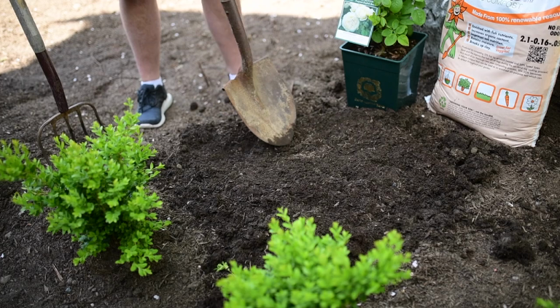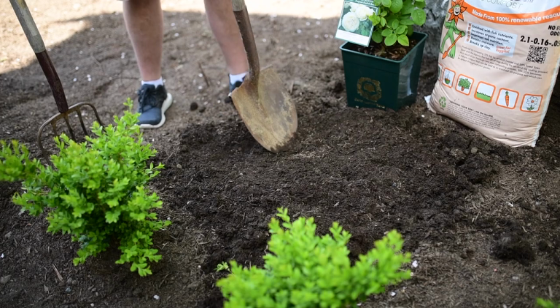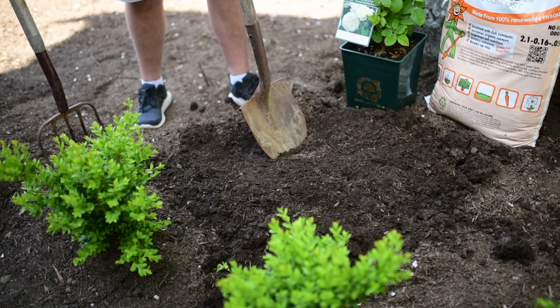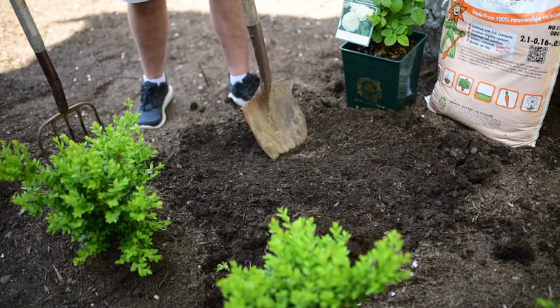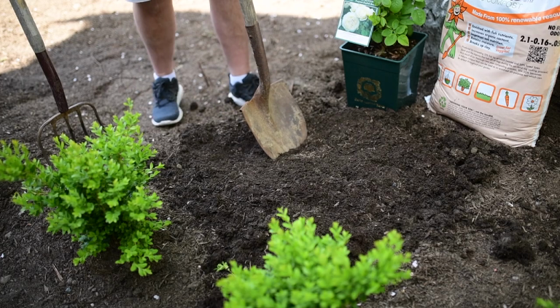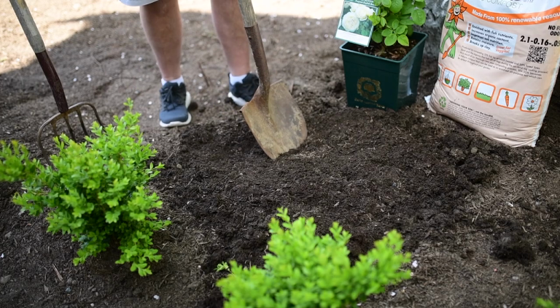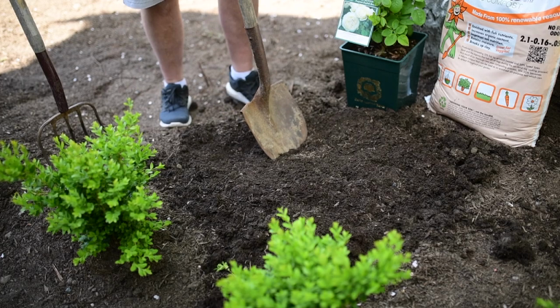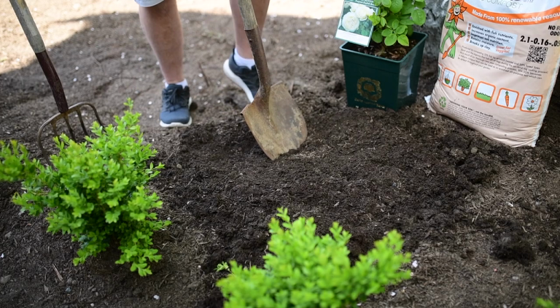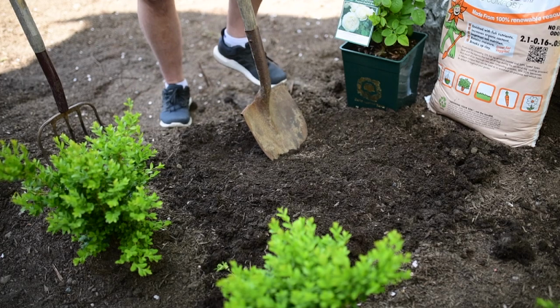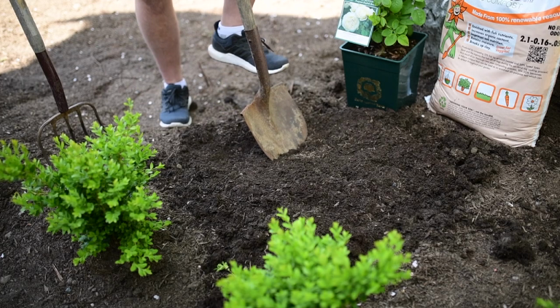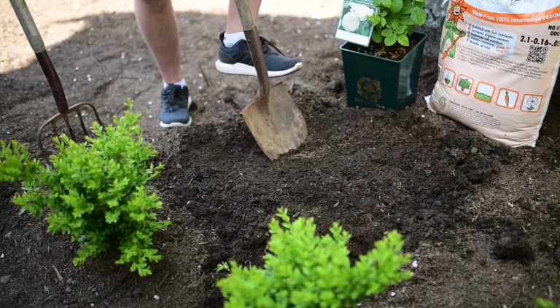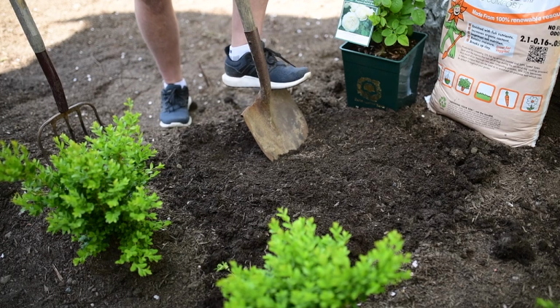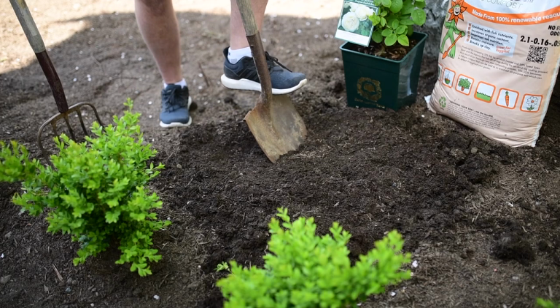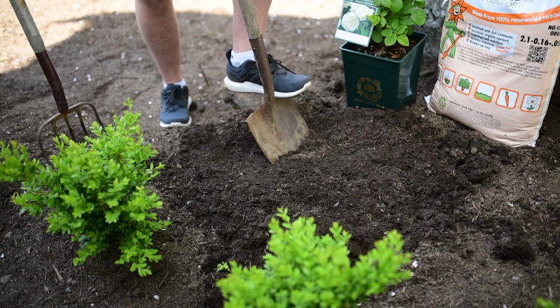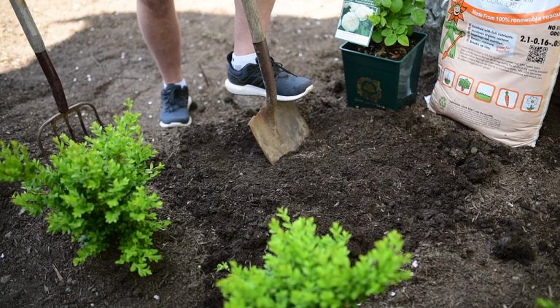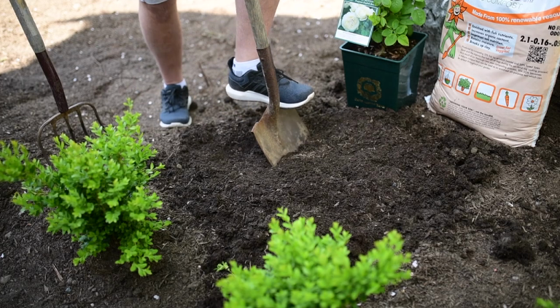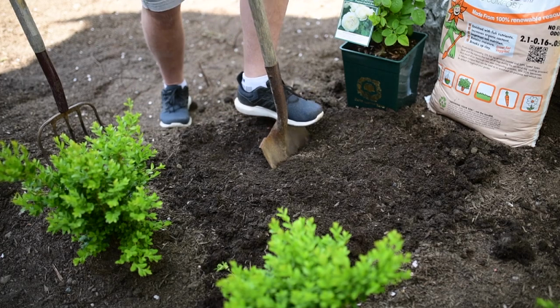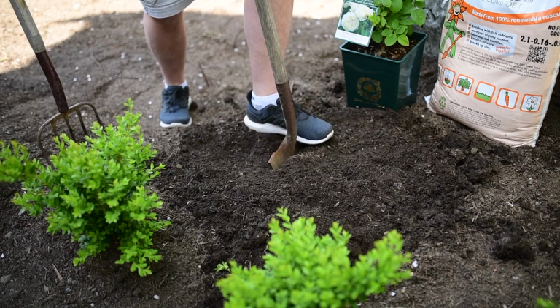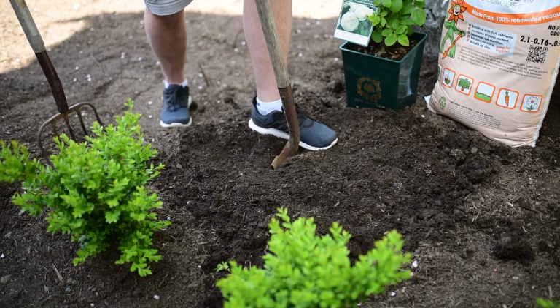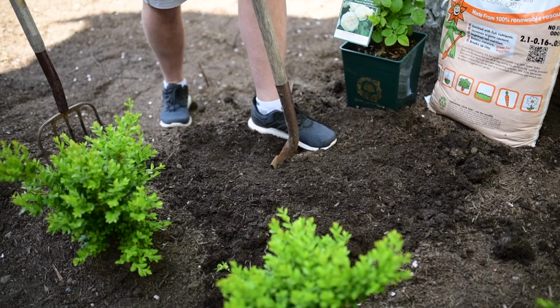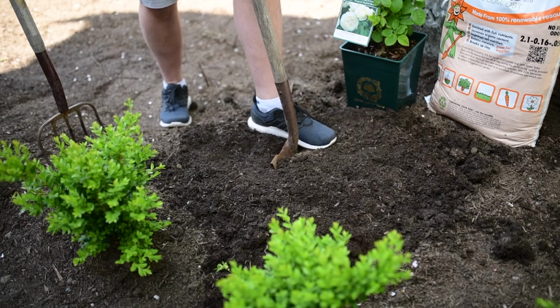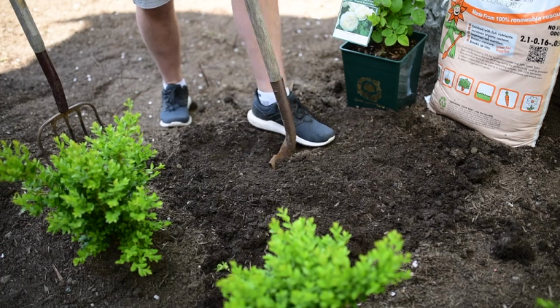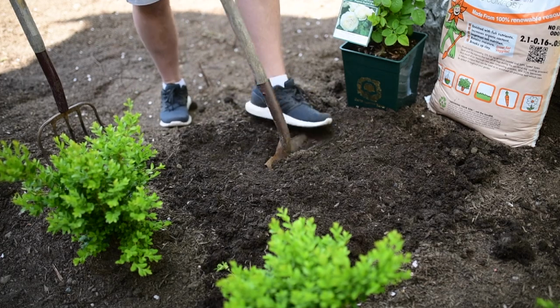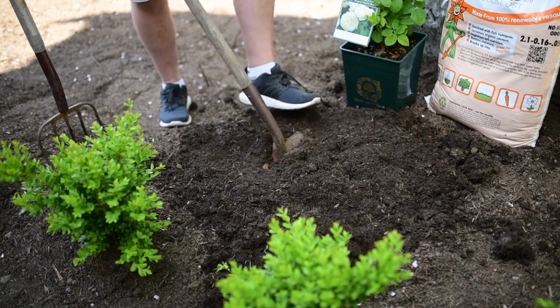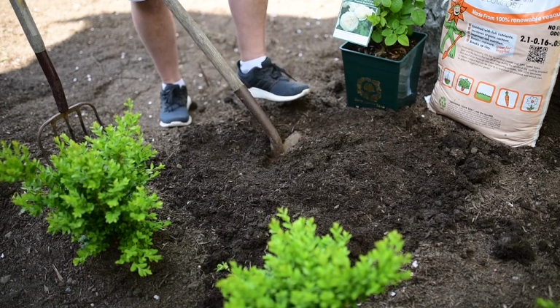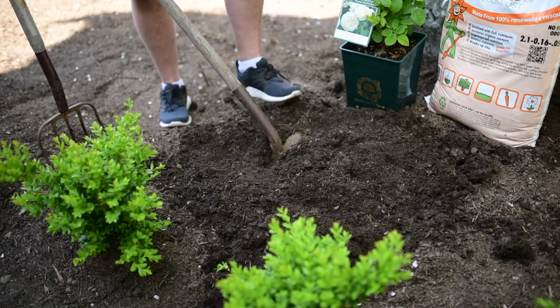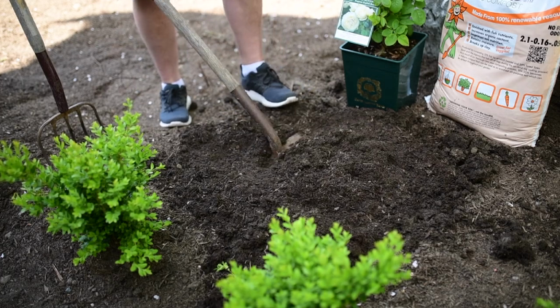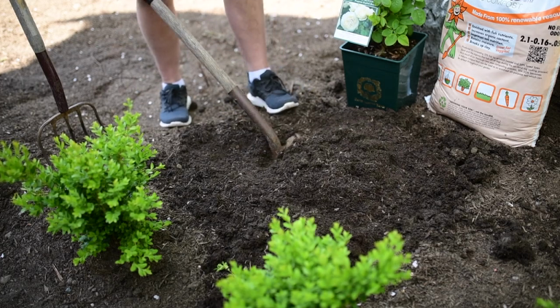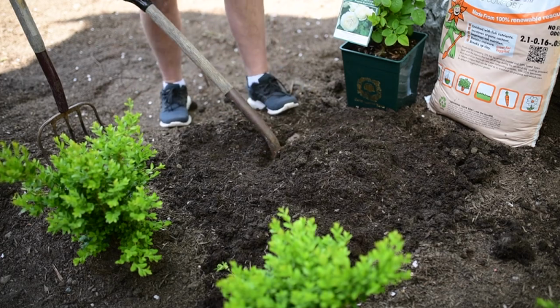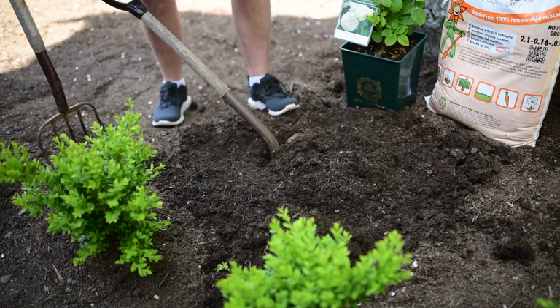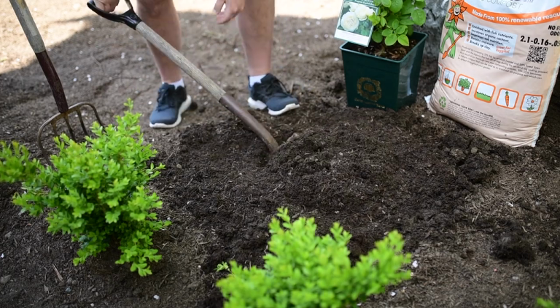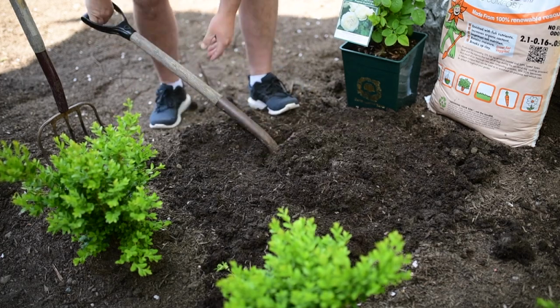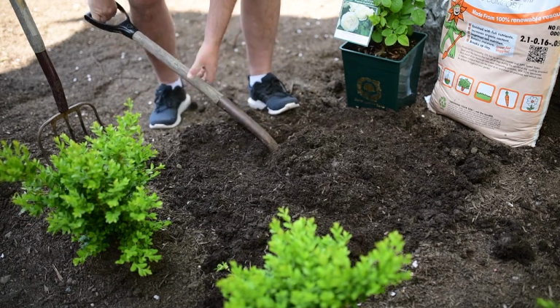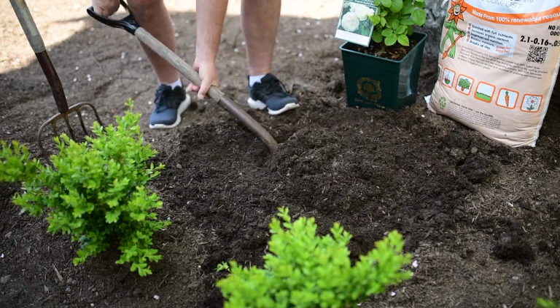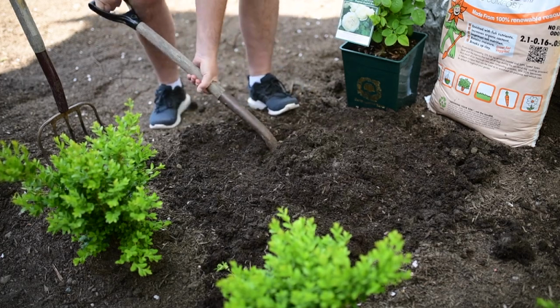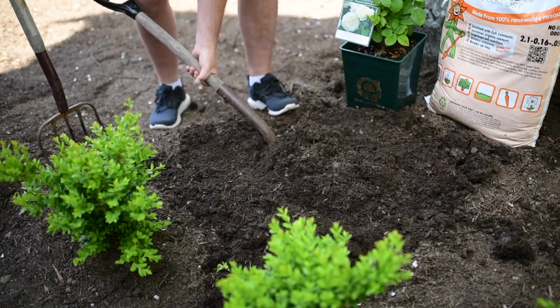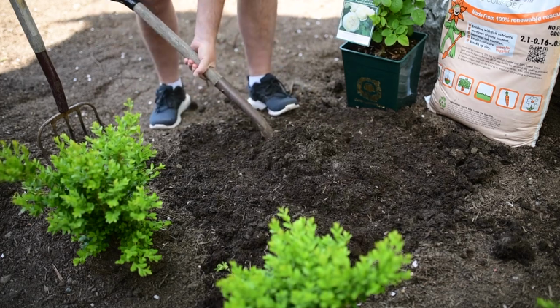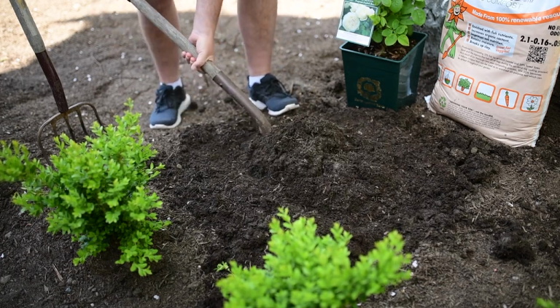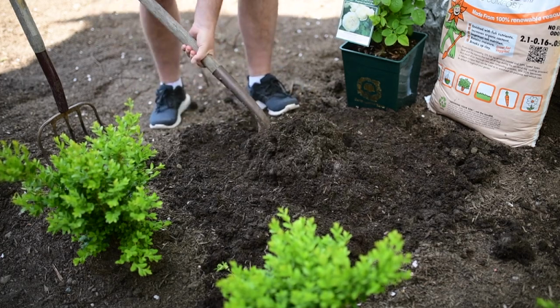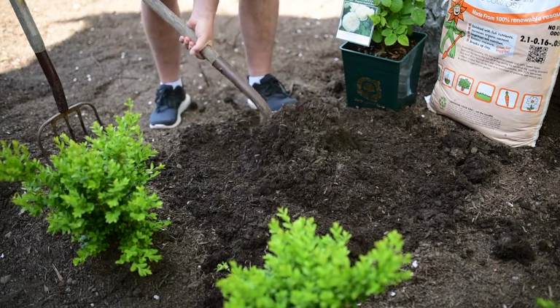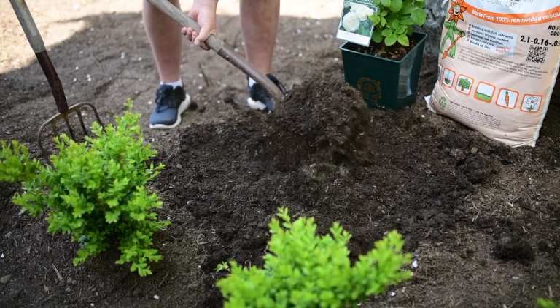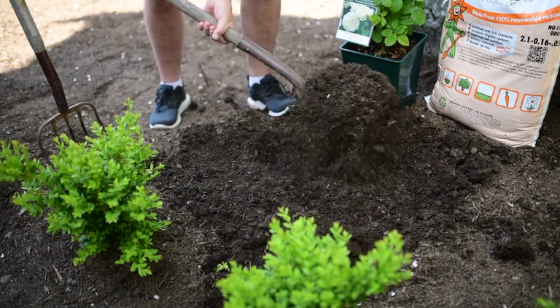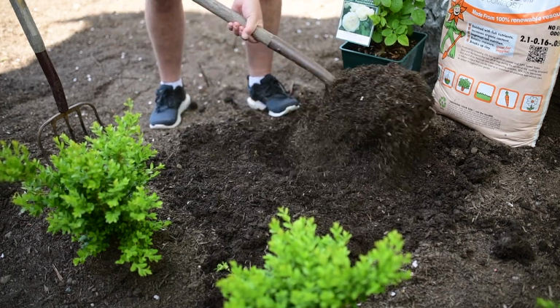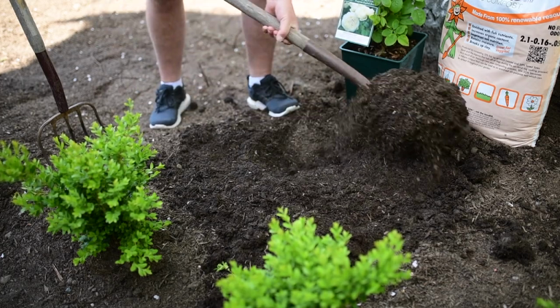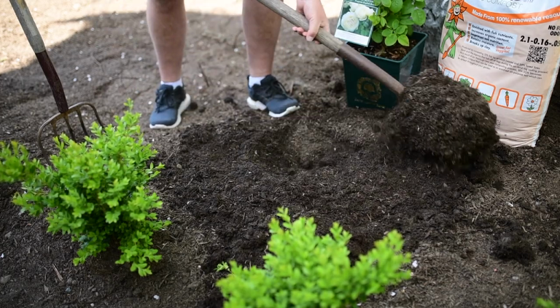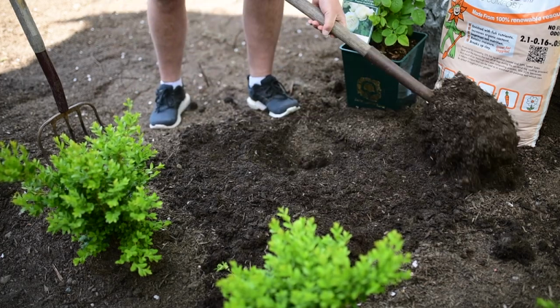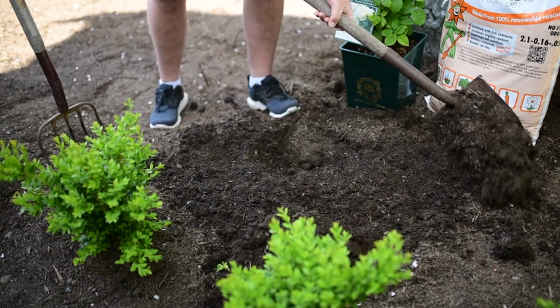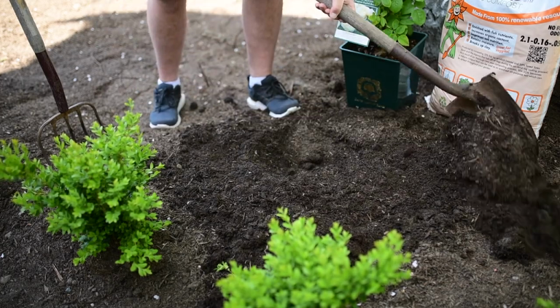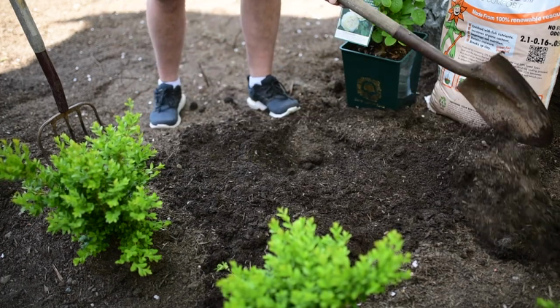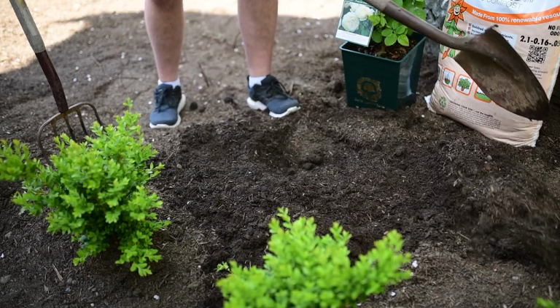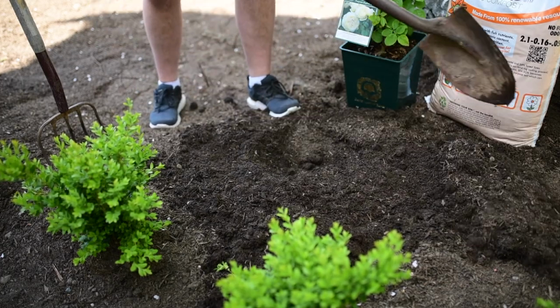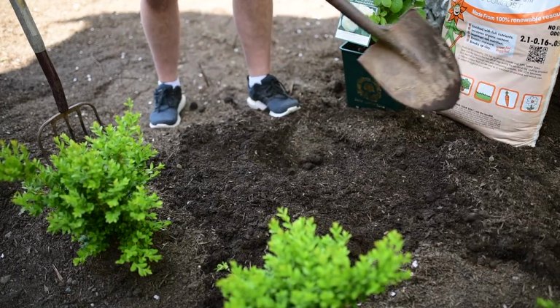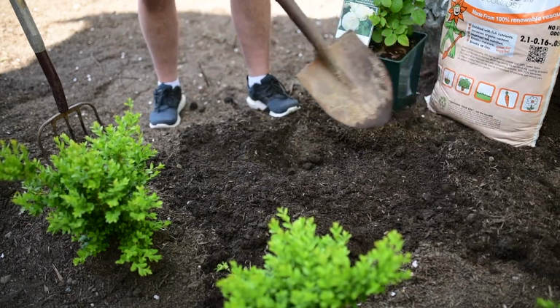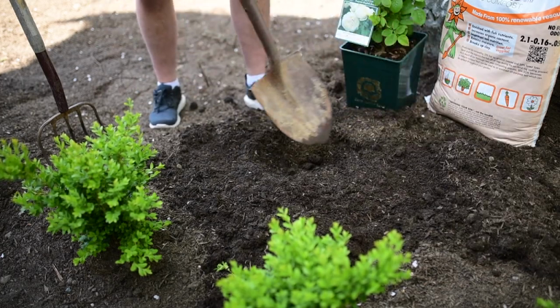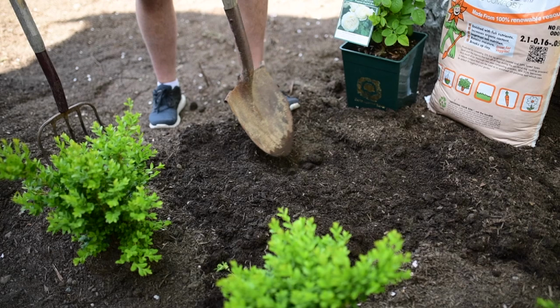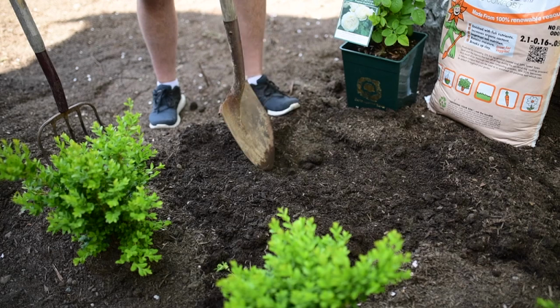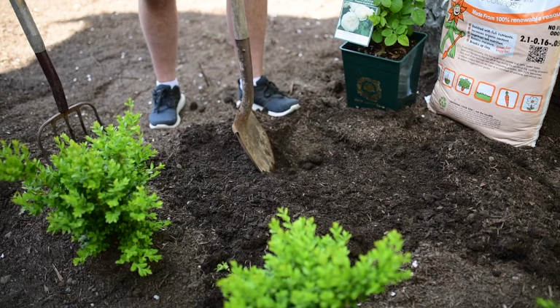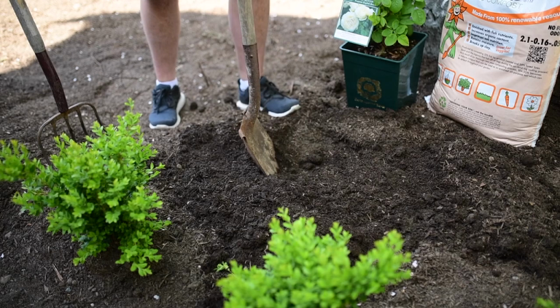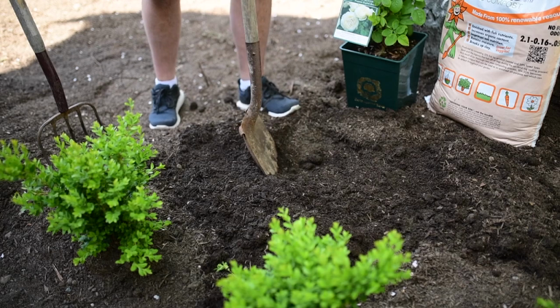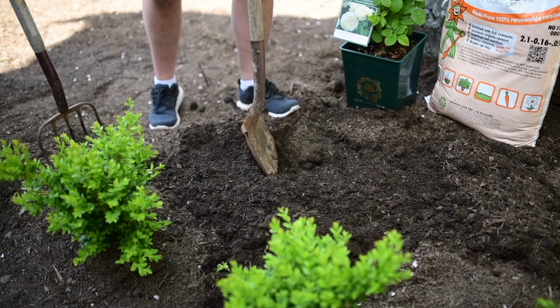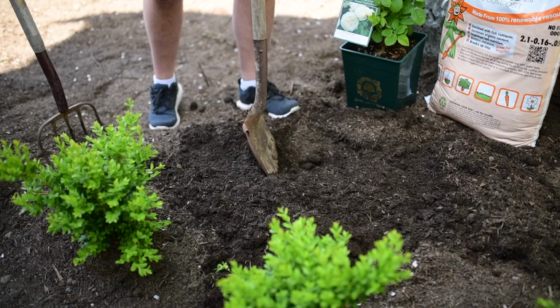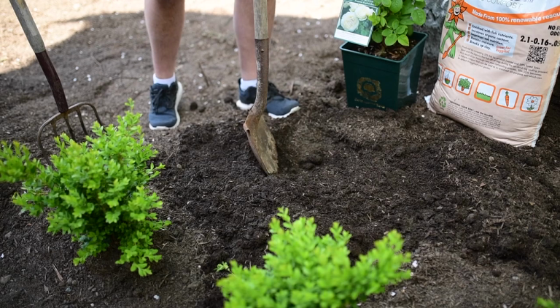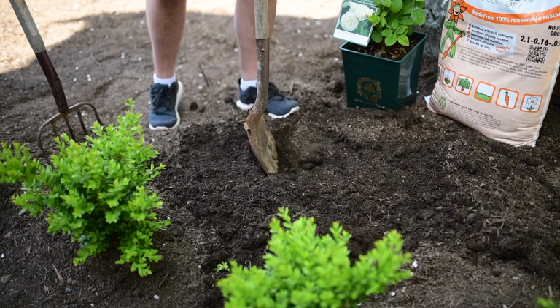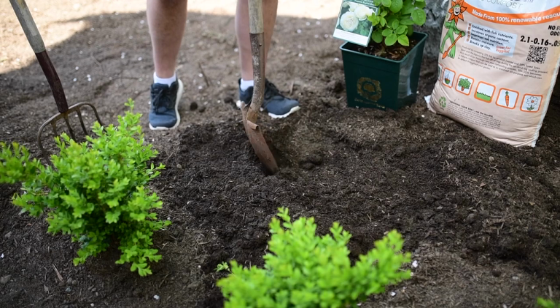Next, using your spade, dig a hole twice the size of the pot that your rose is grown in.